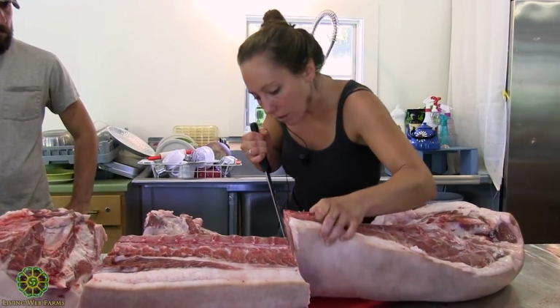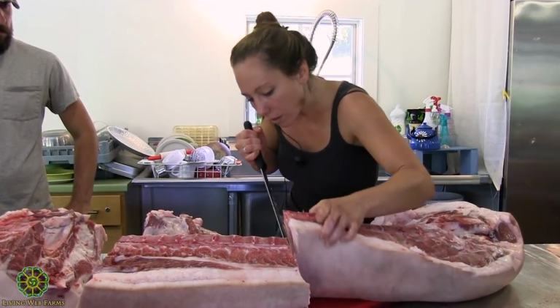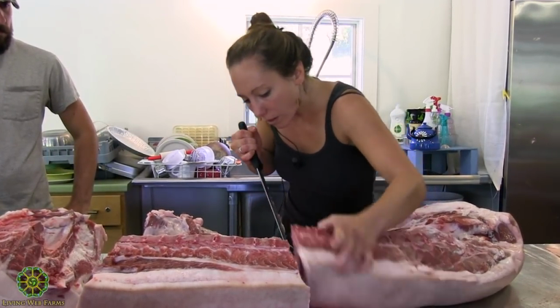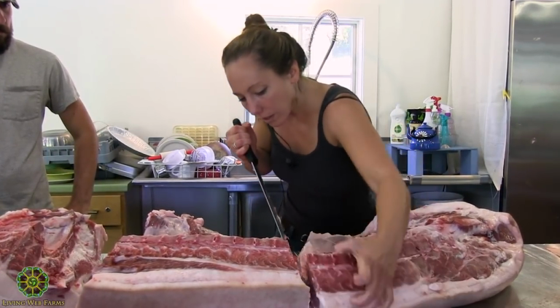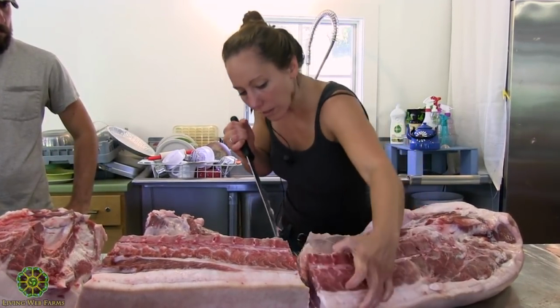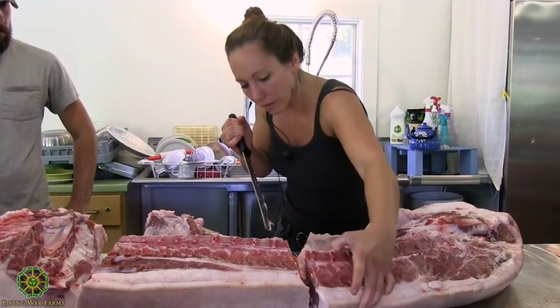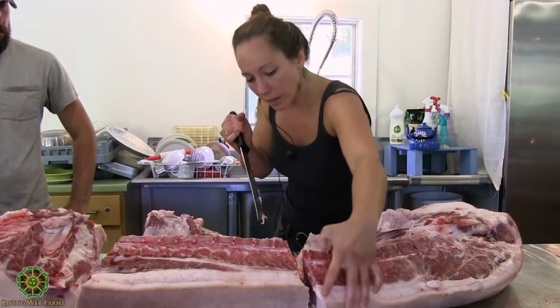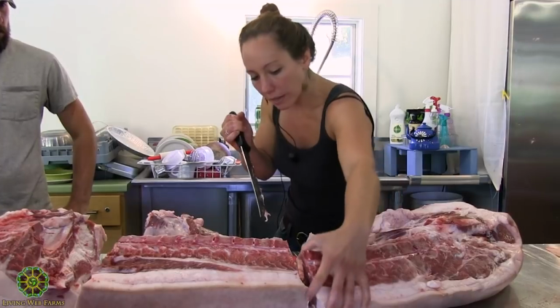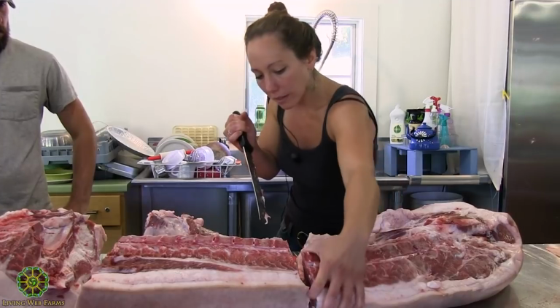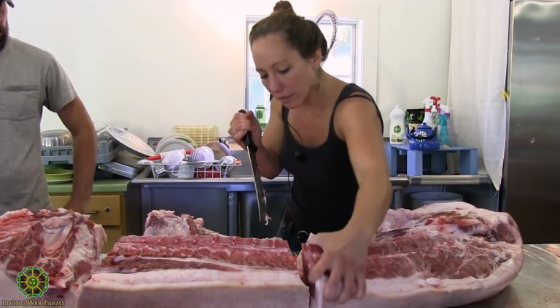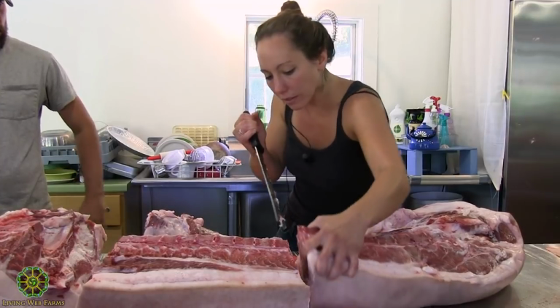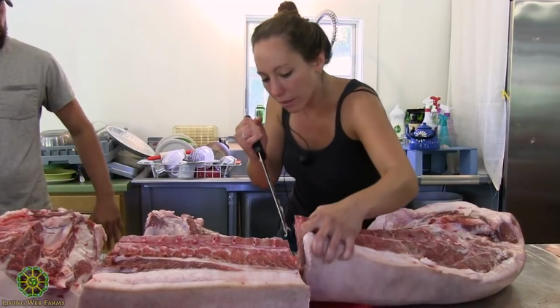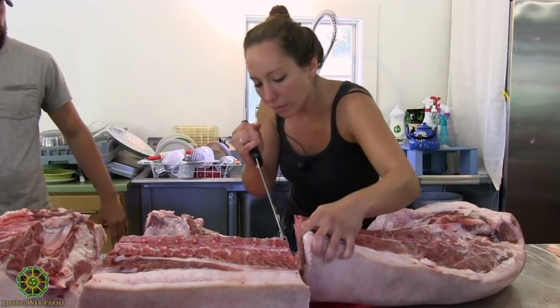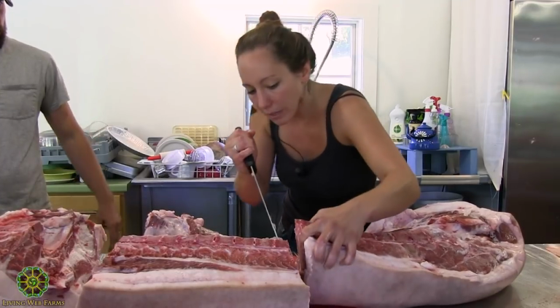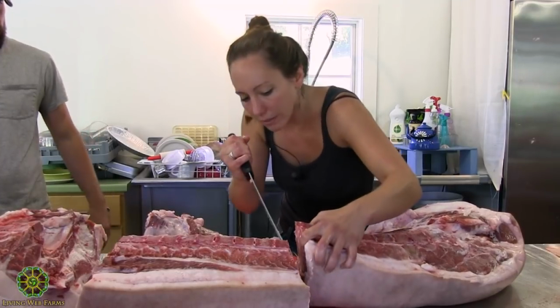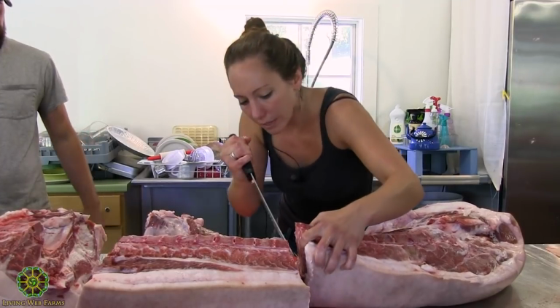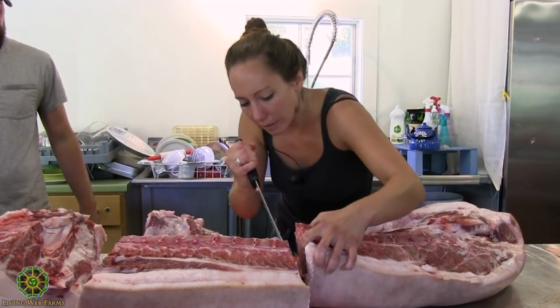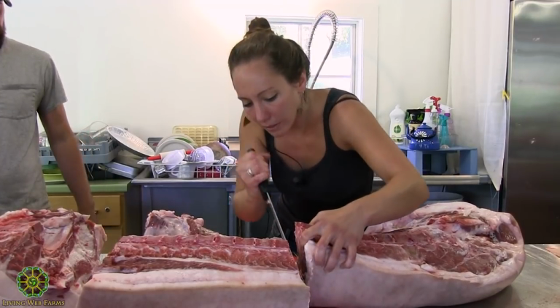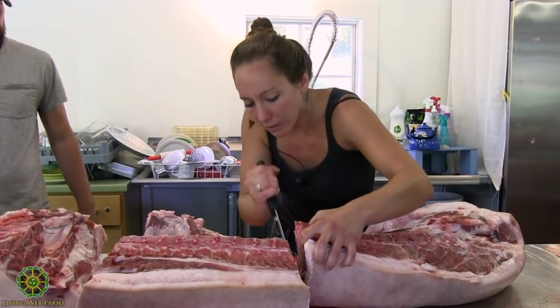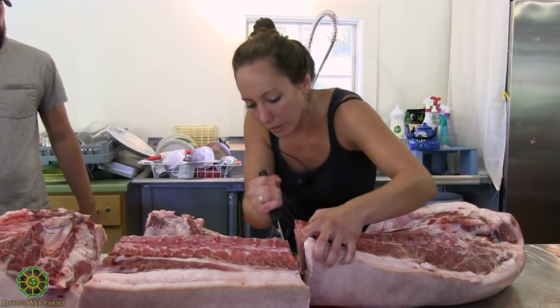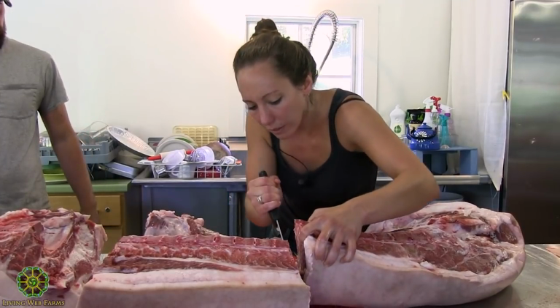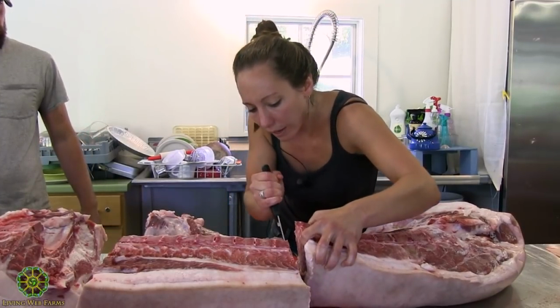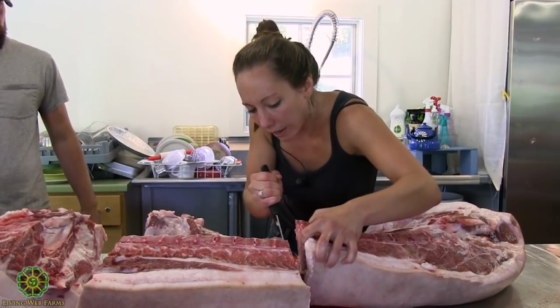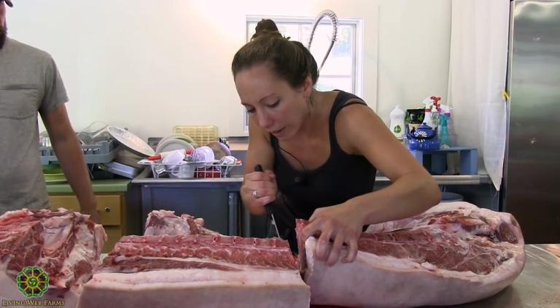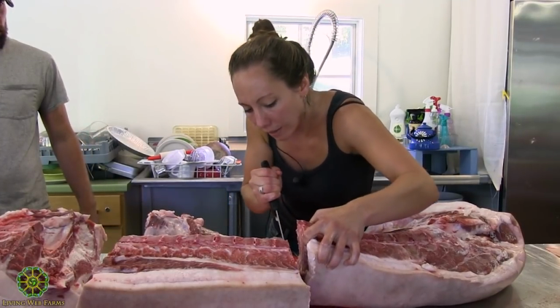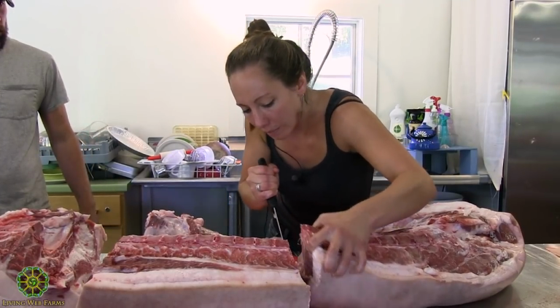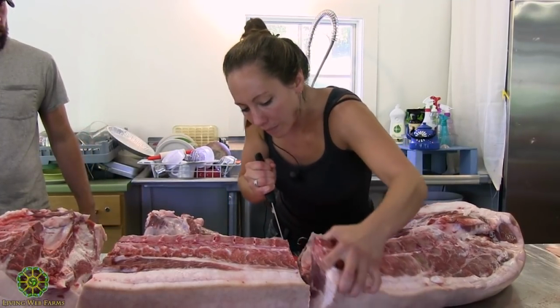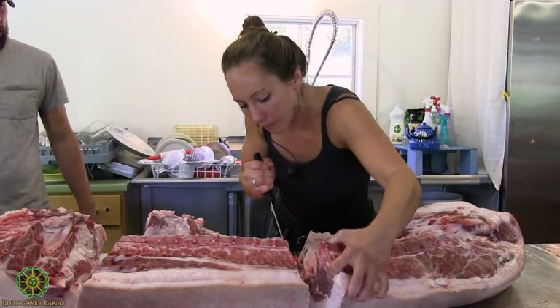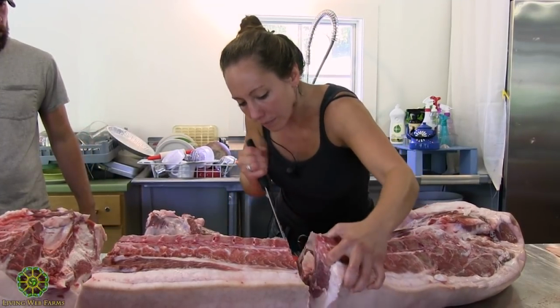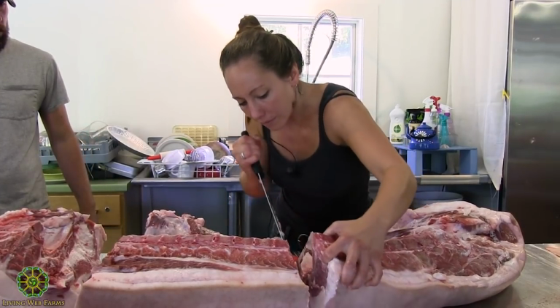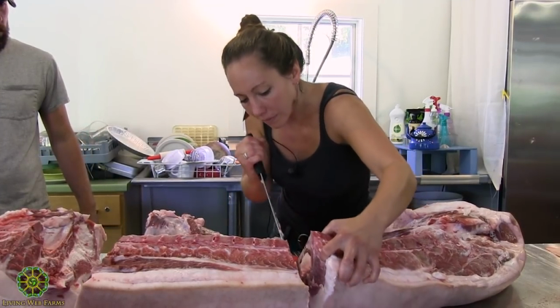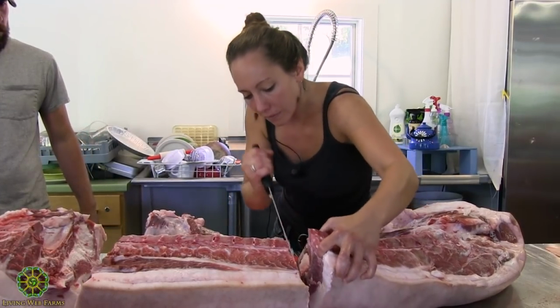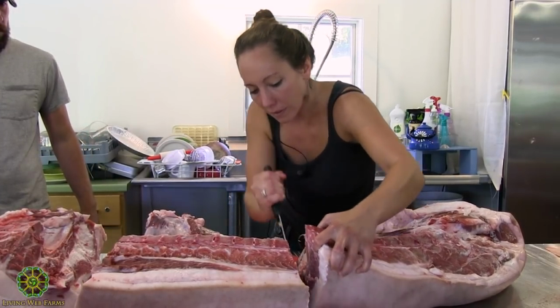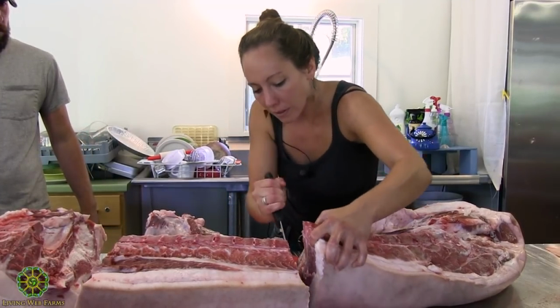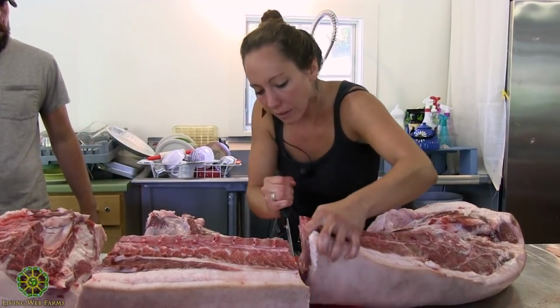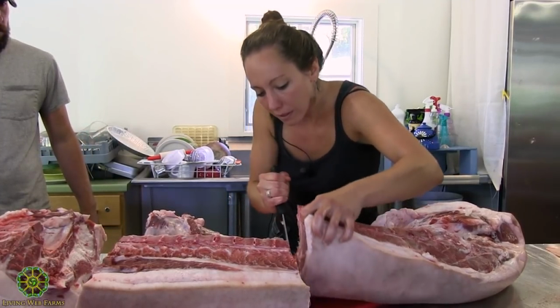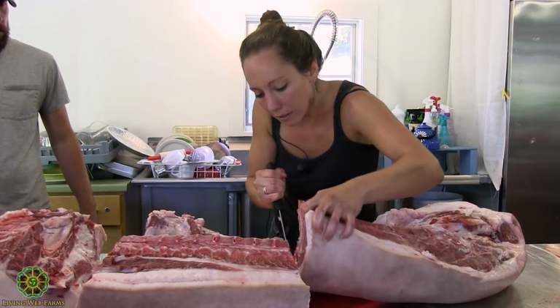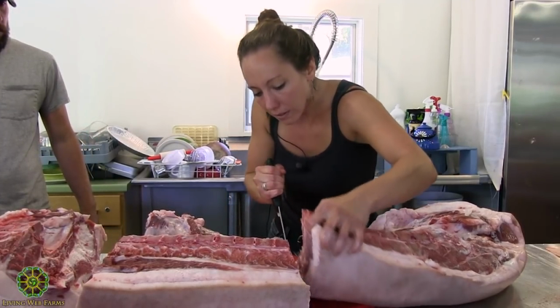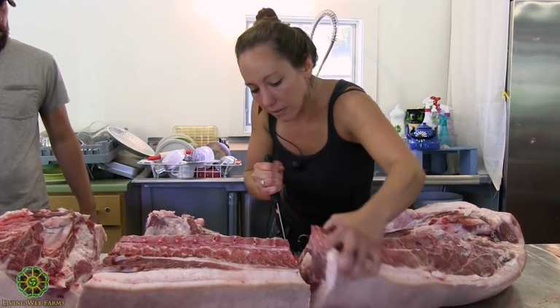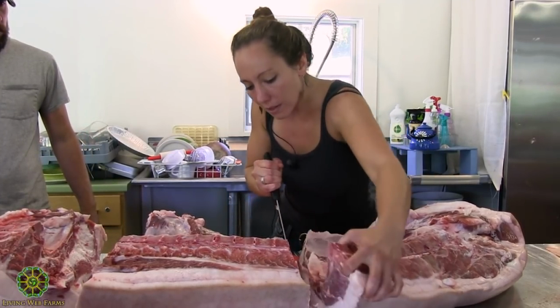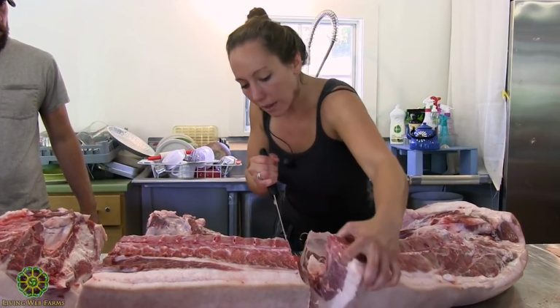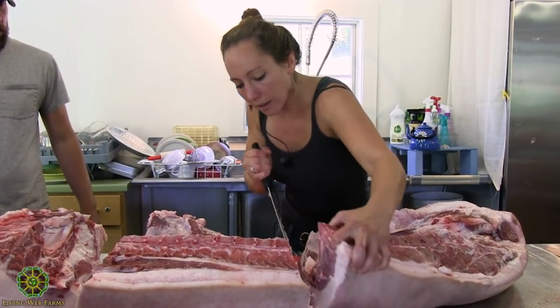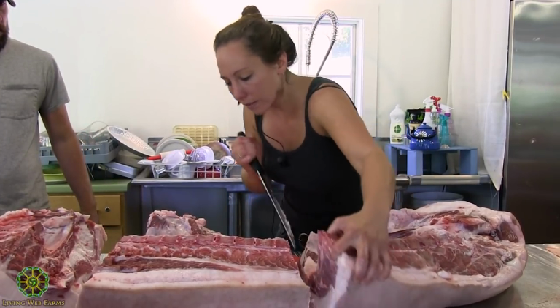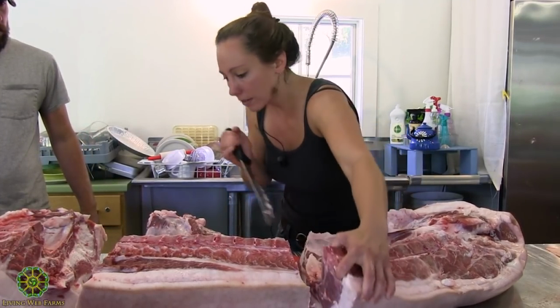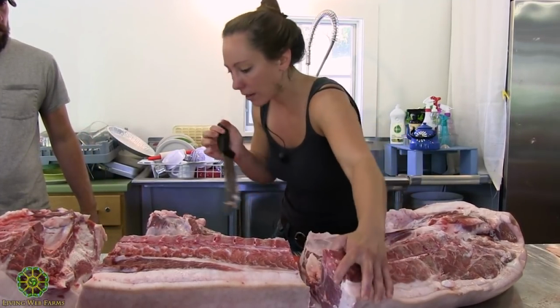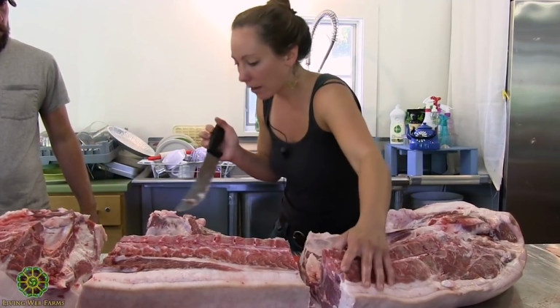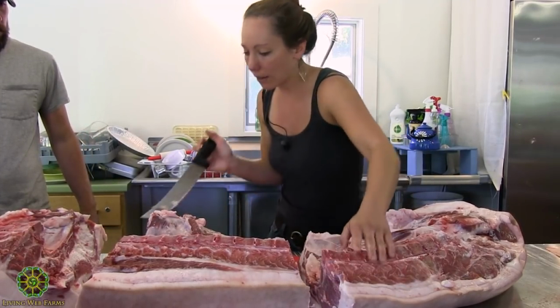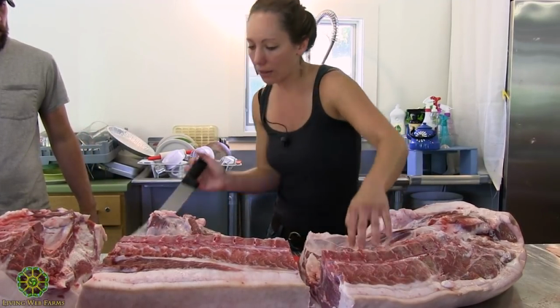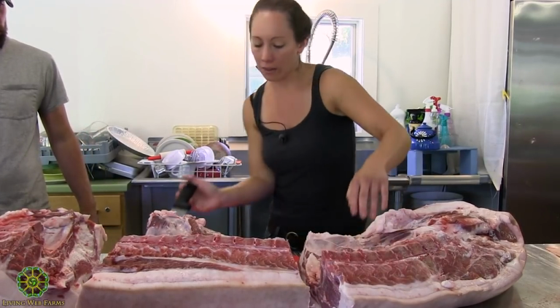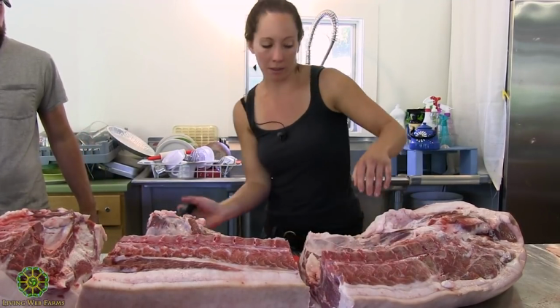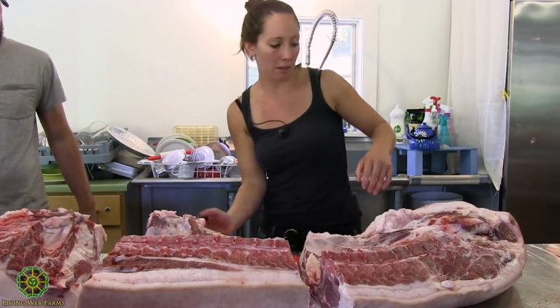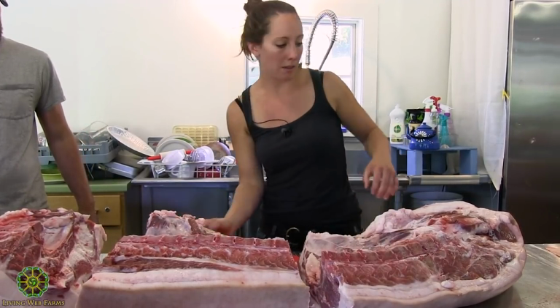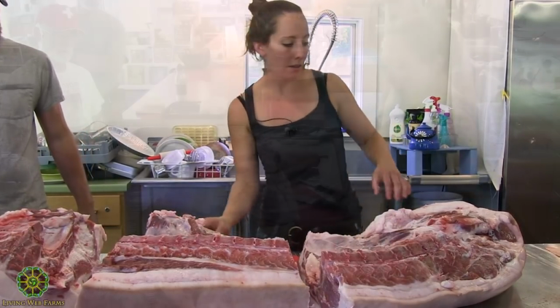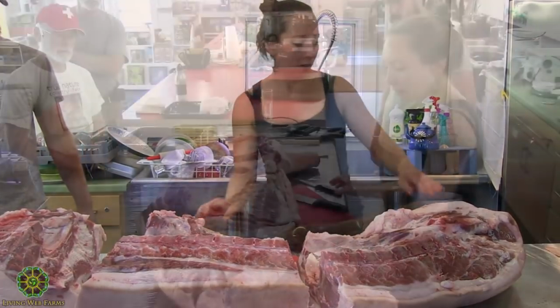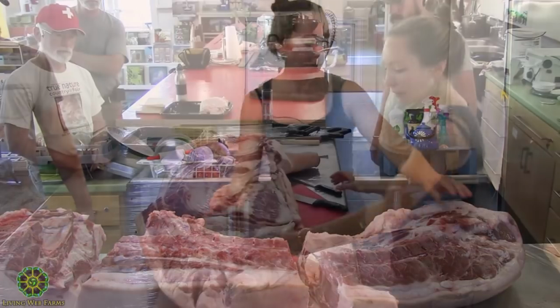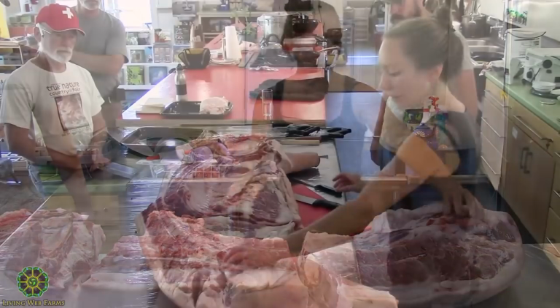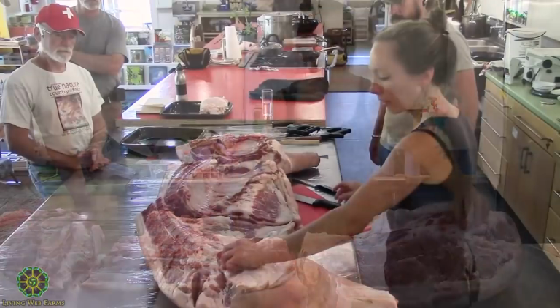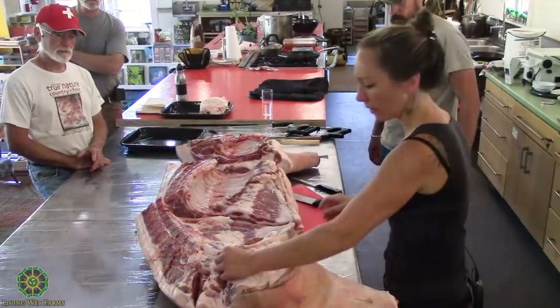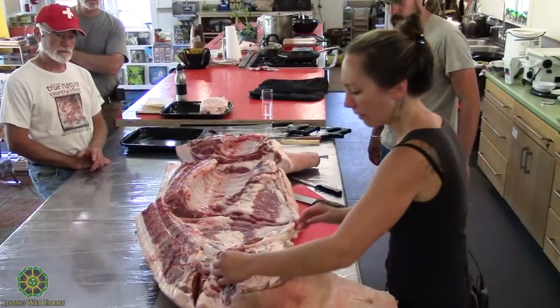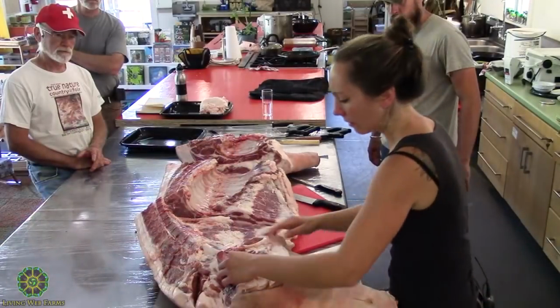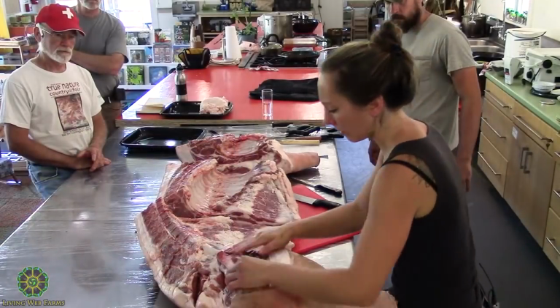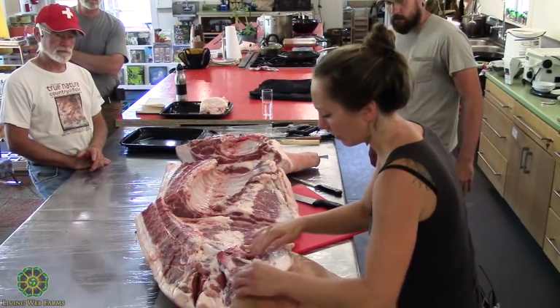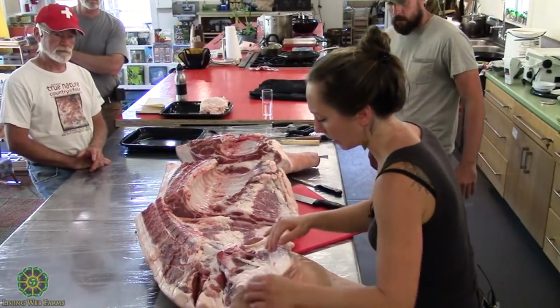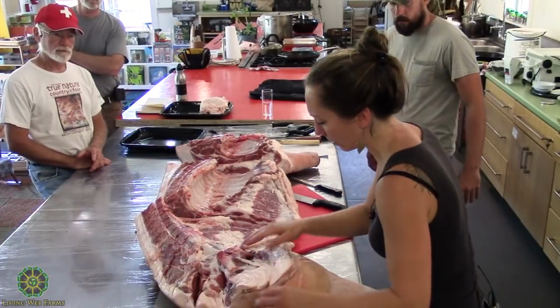It looks like there's a little bit of damage on the ham side of this guy right here, not sure what happened.